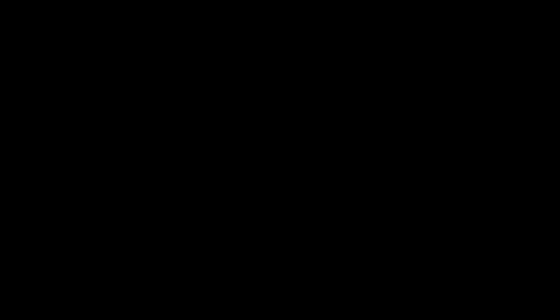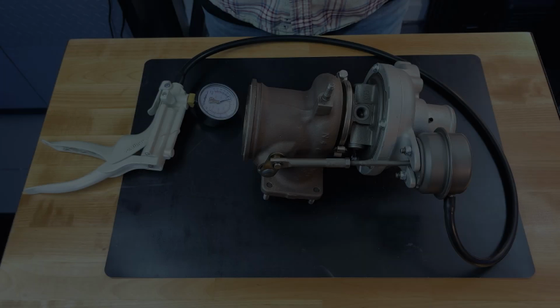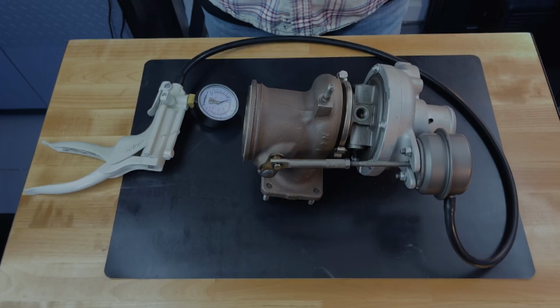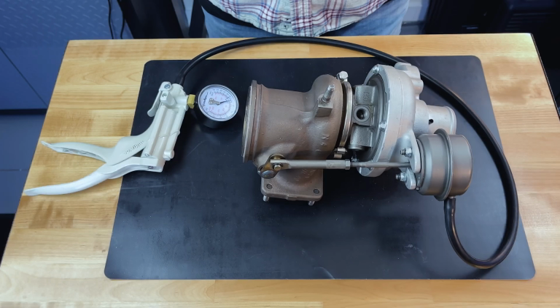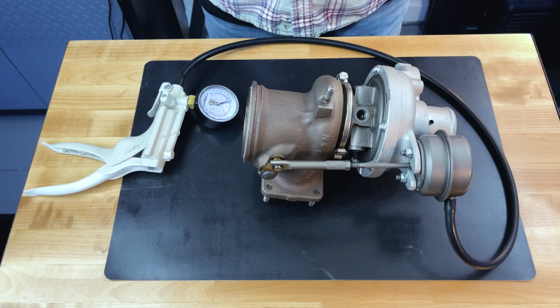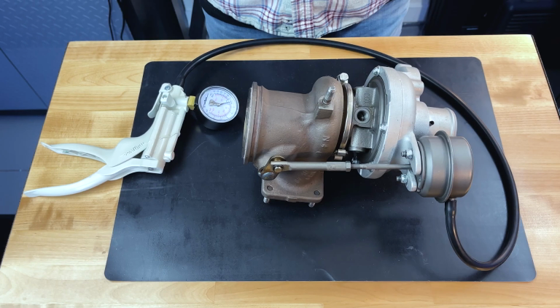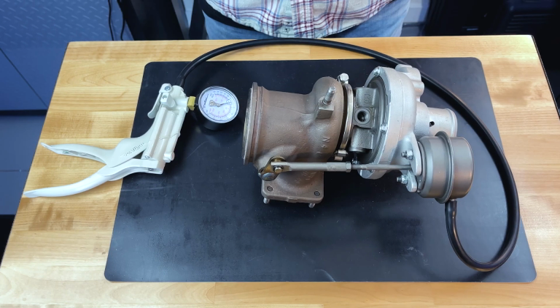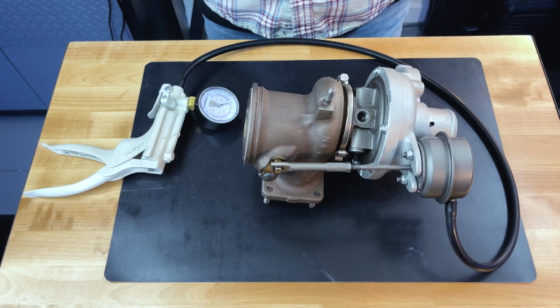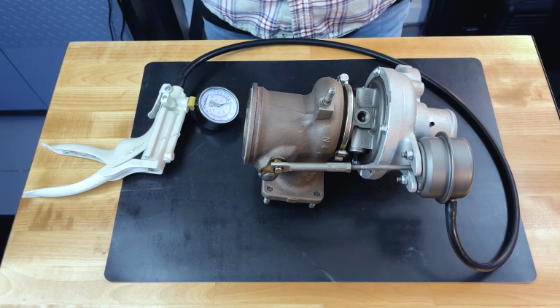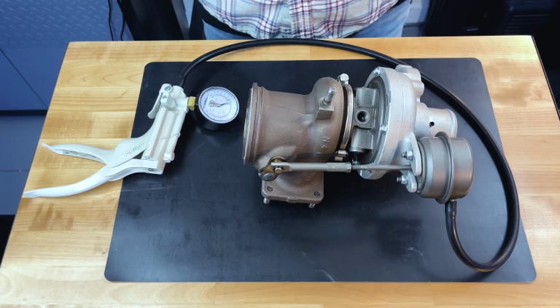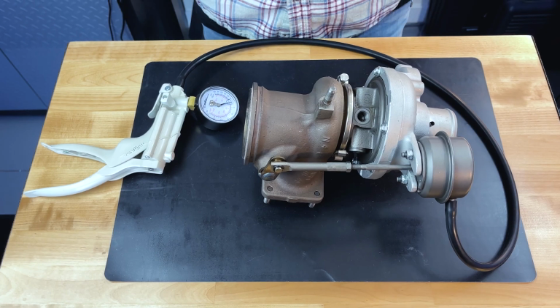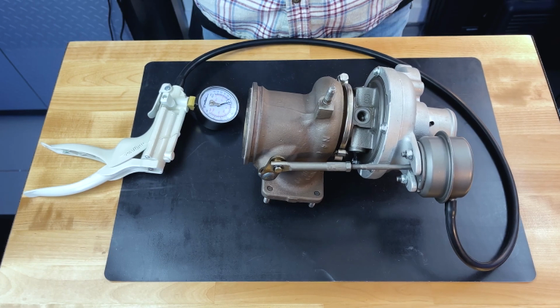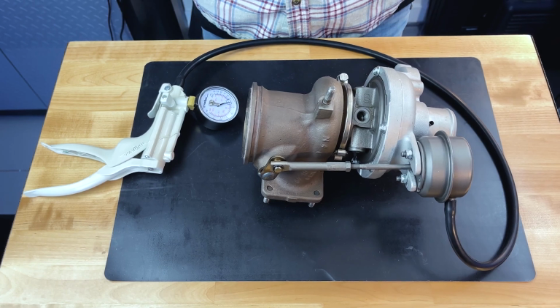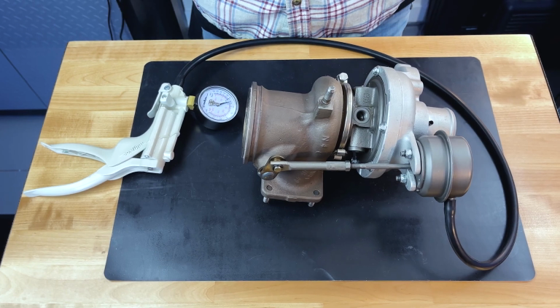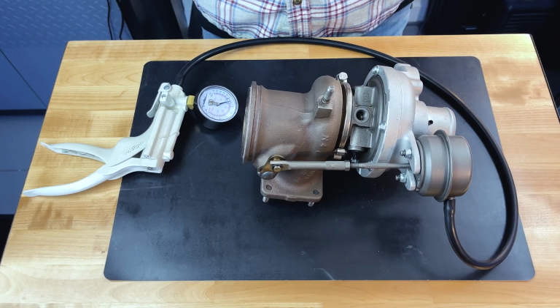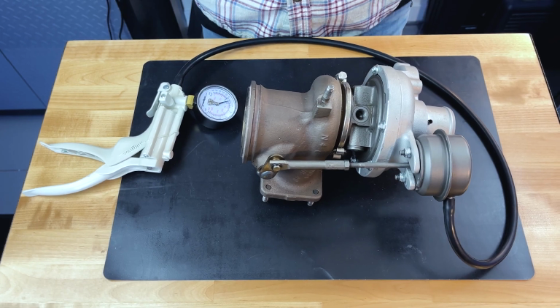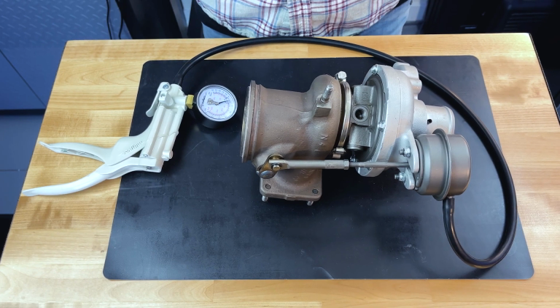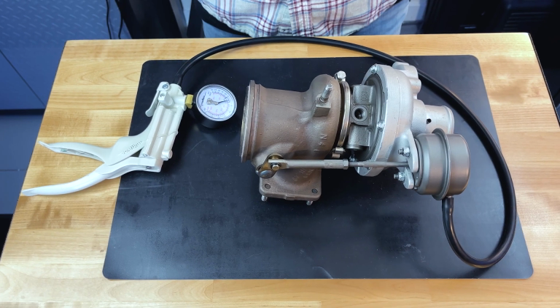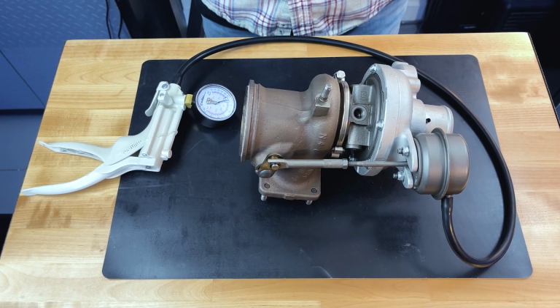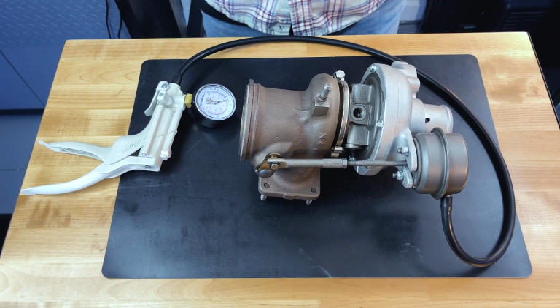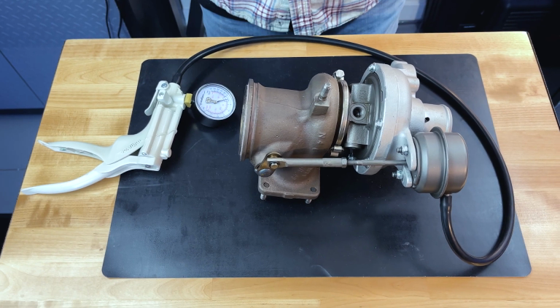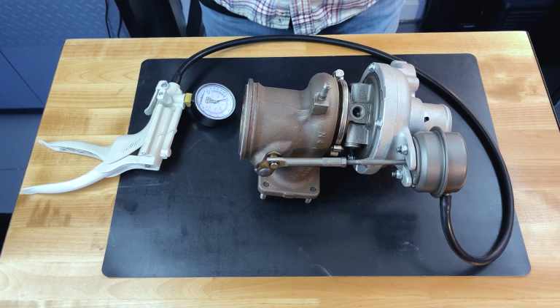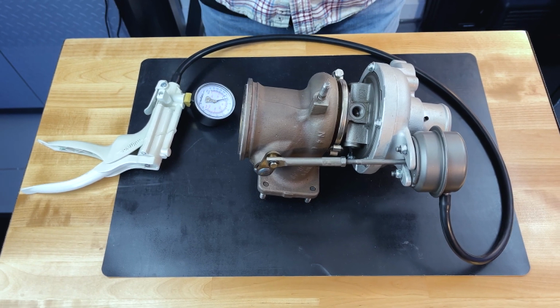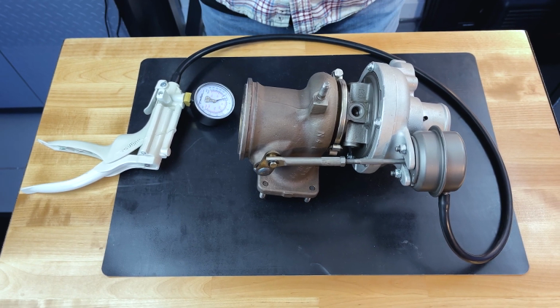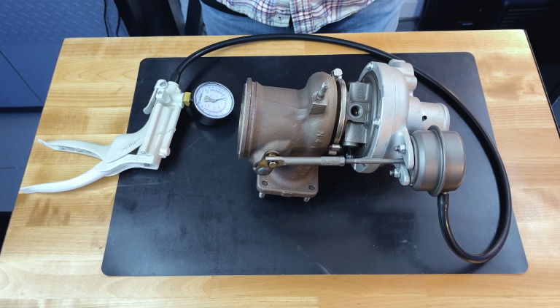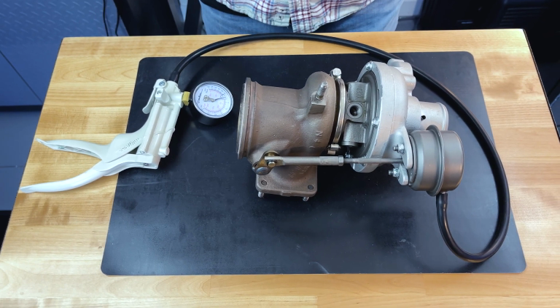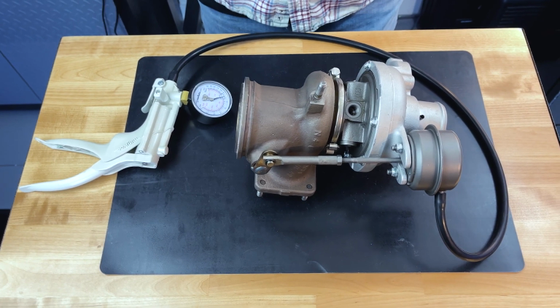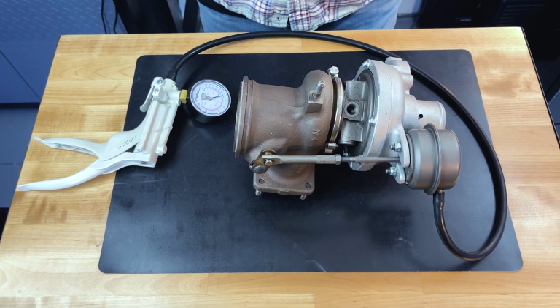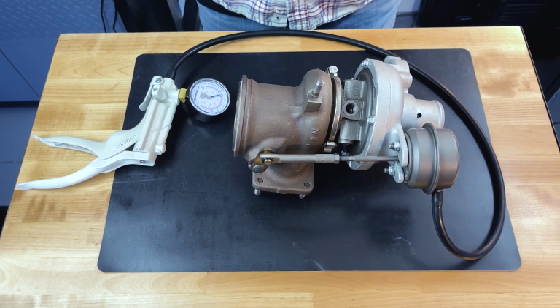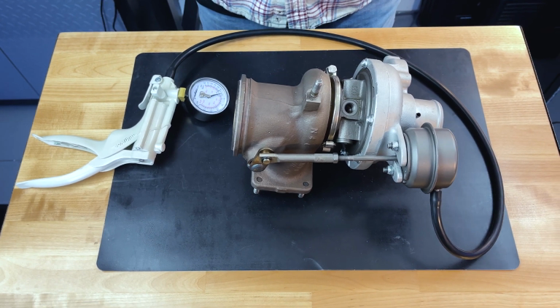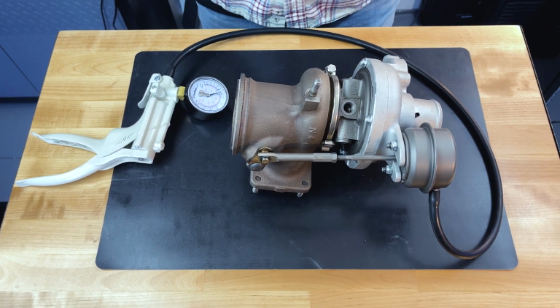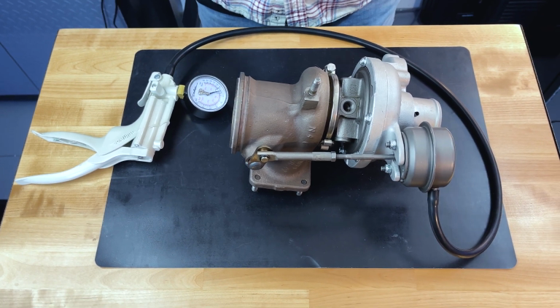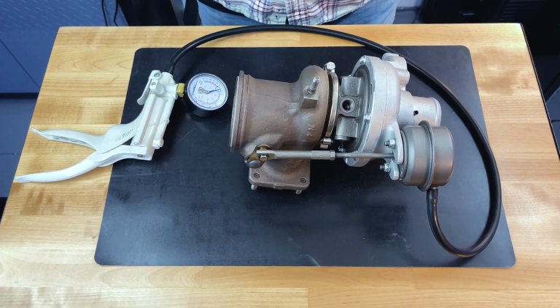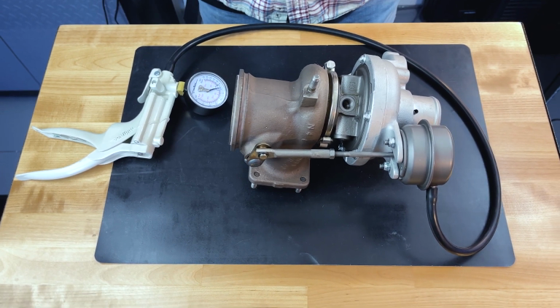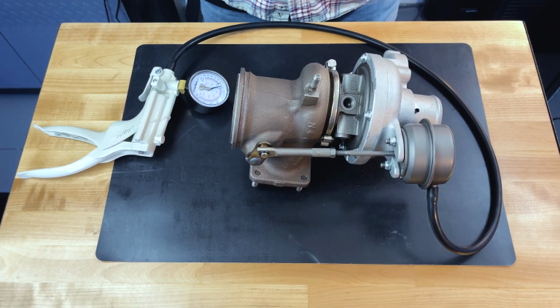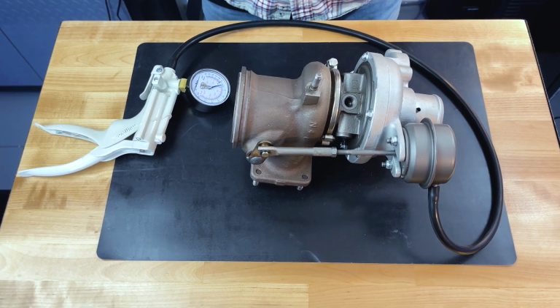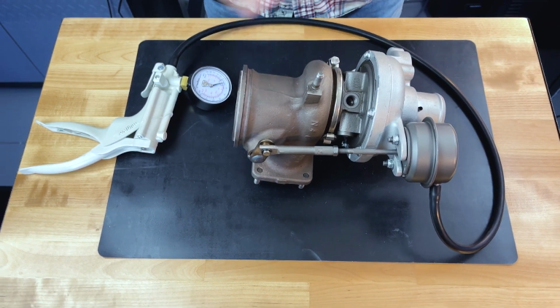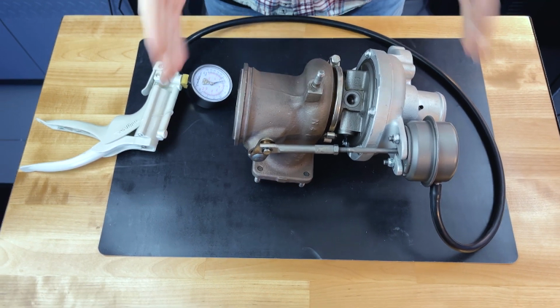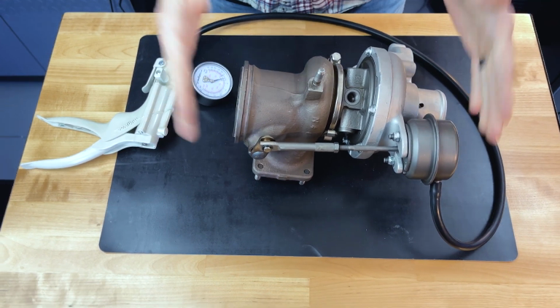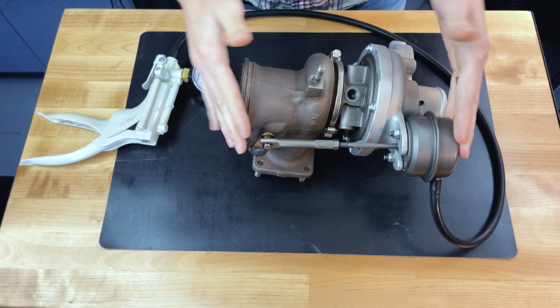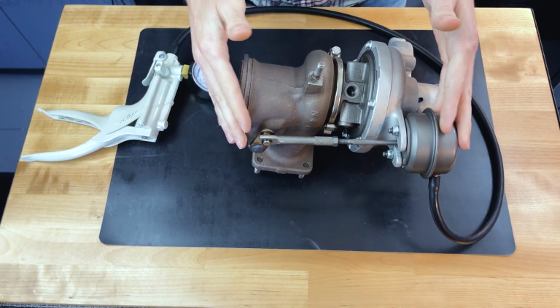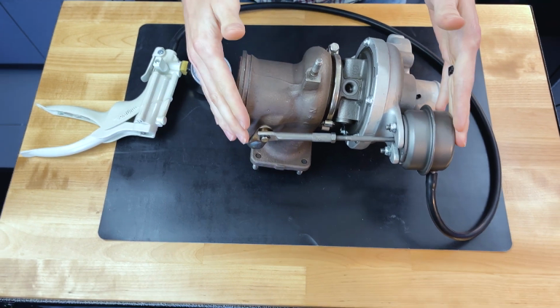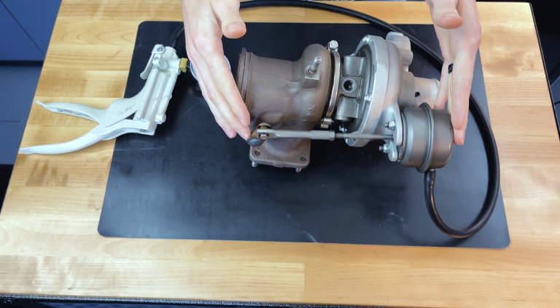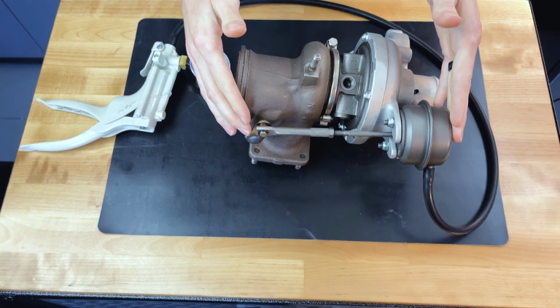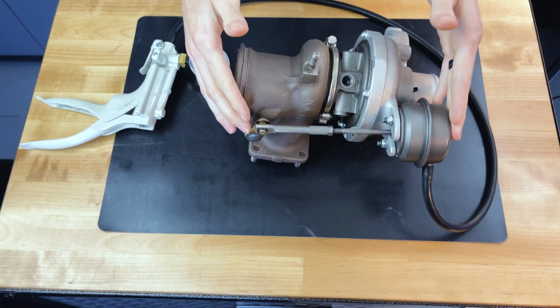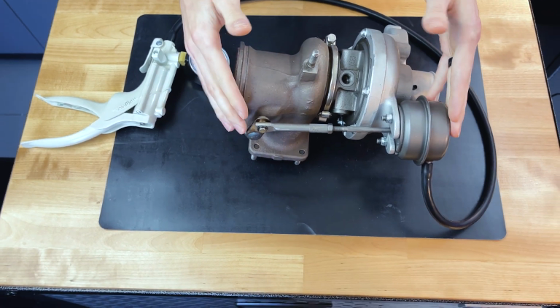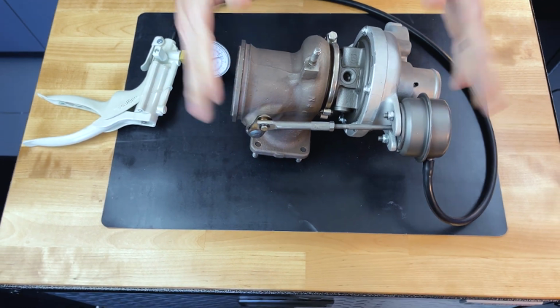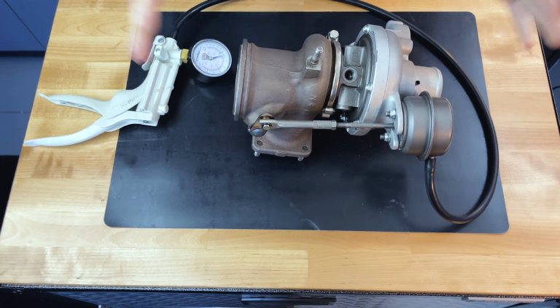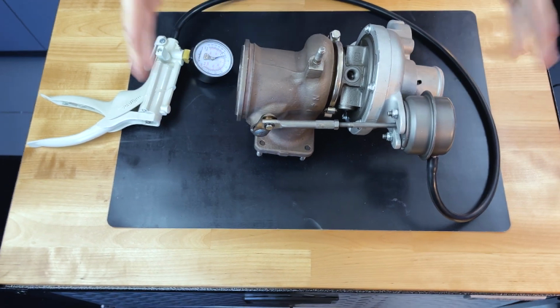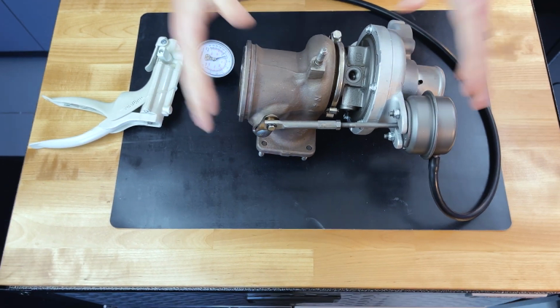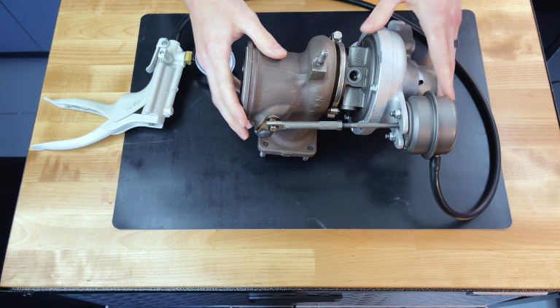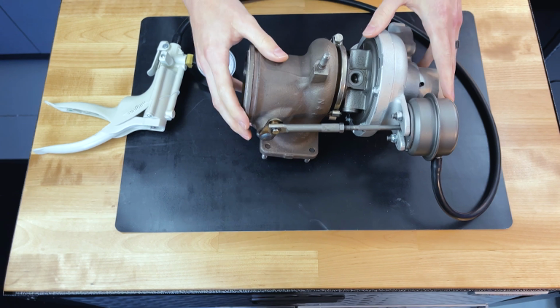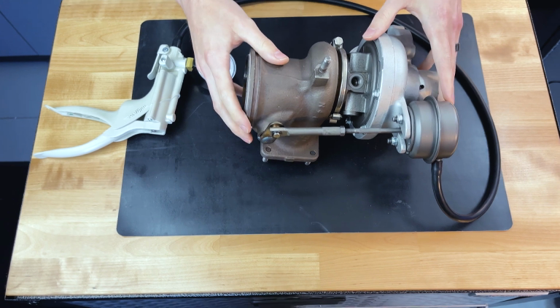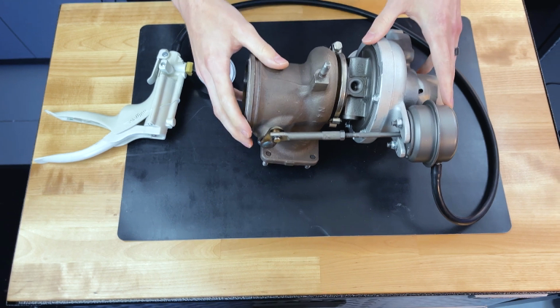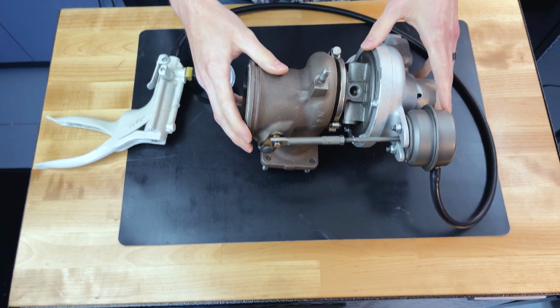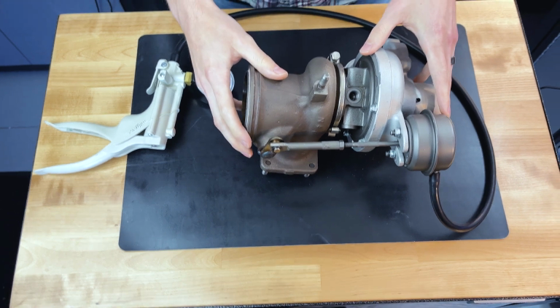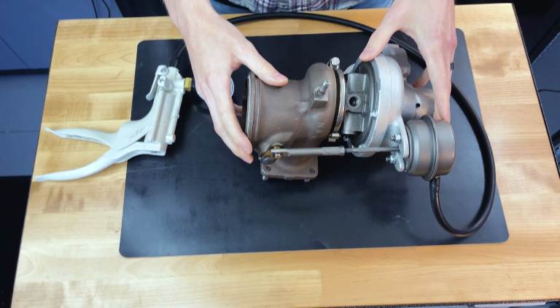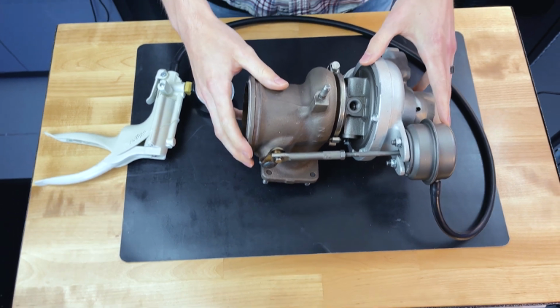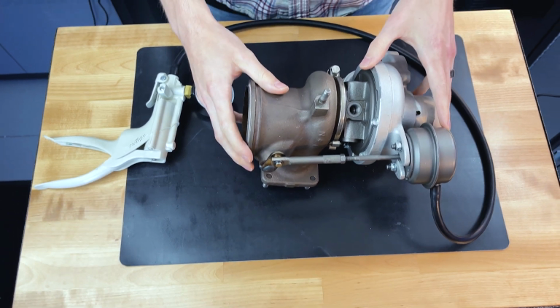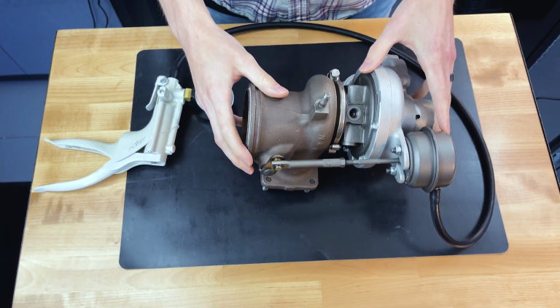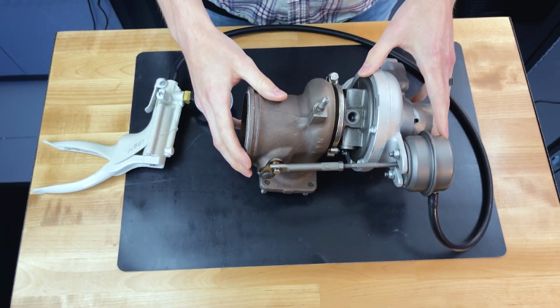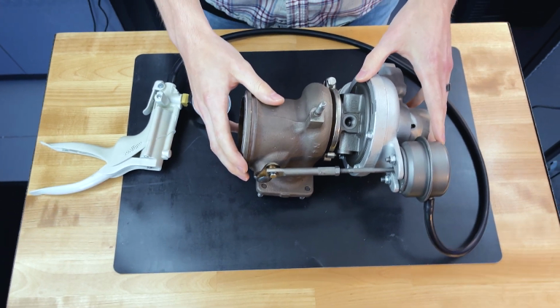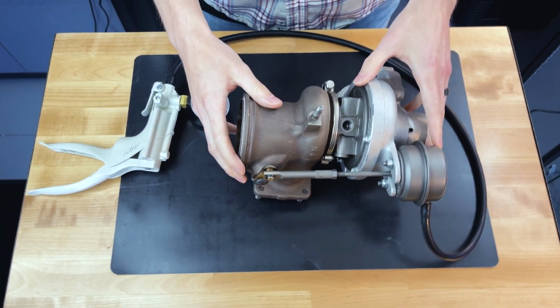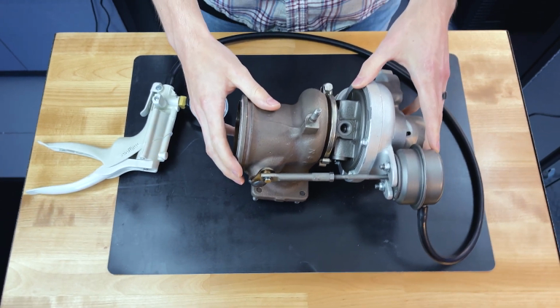Hey guys, Brian with York Compulsion. Today we're going to talk about wastegate actuator crack pressure on the 1446 variant turbos.